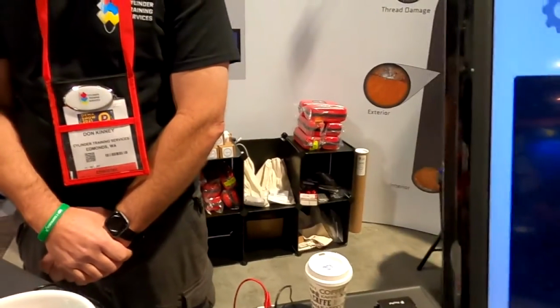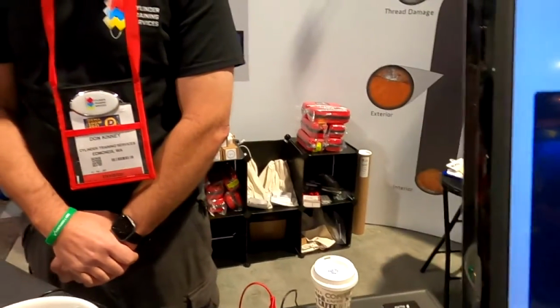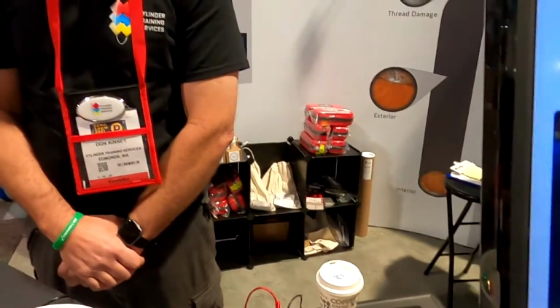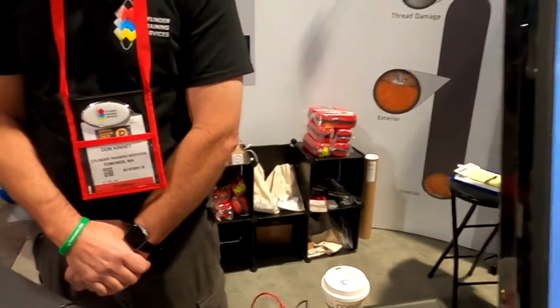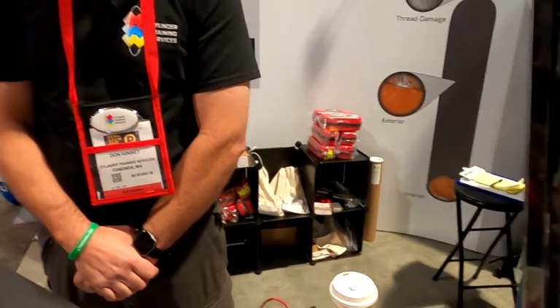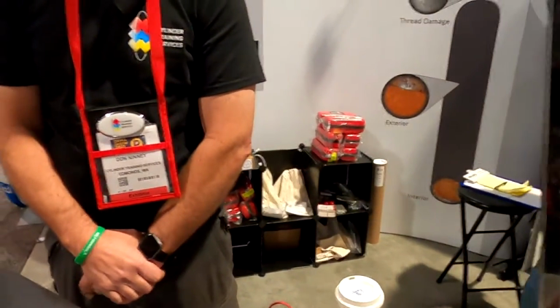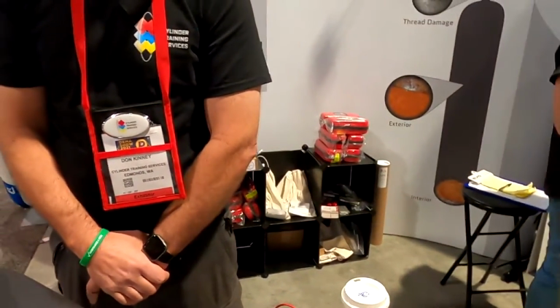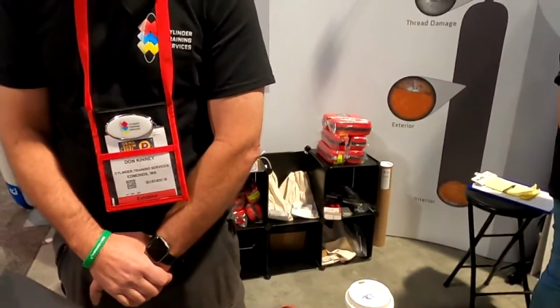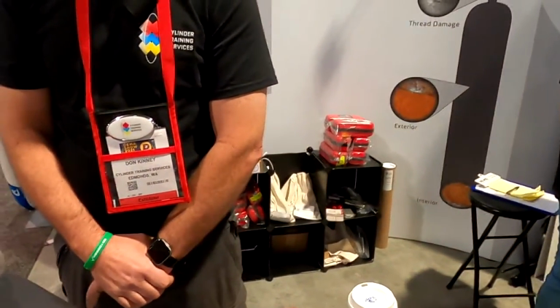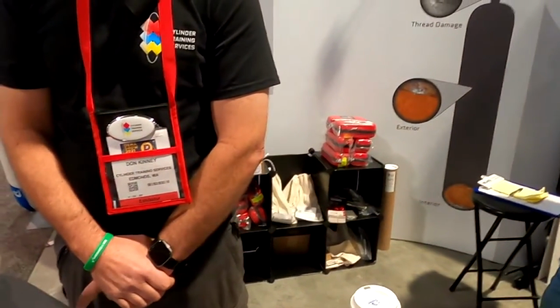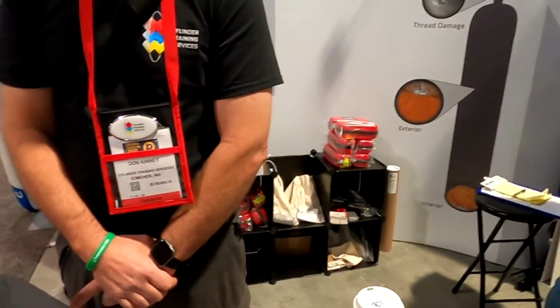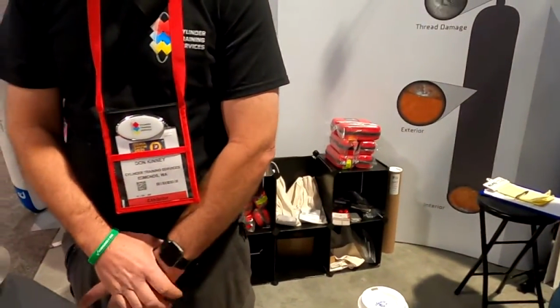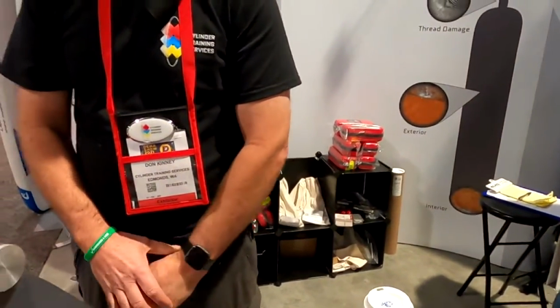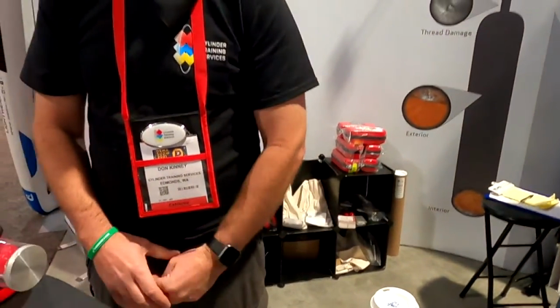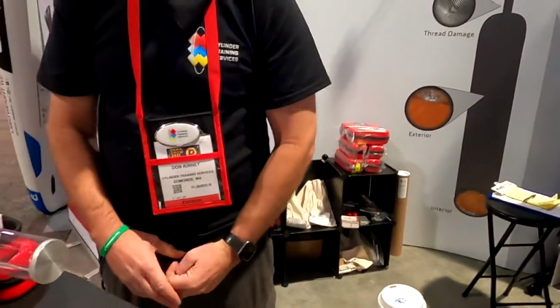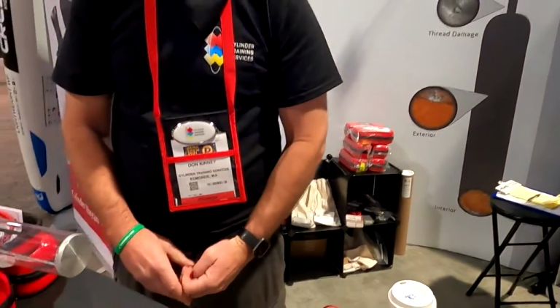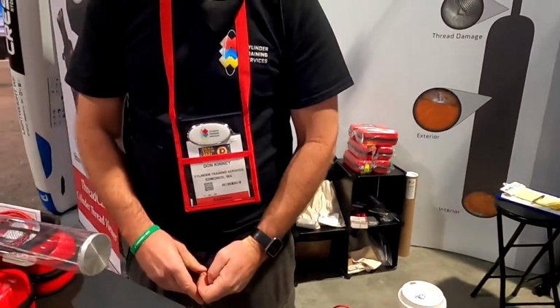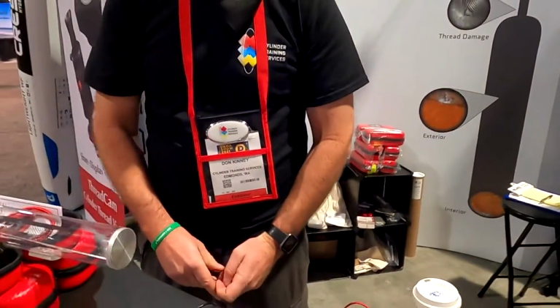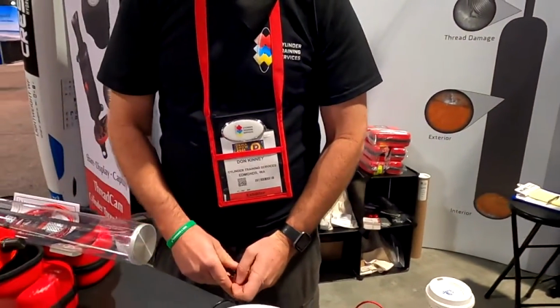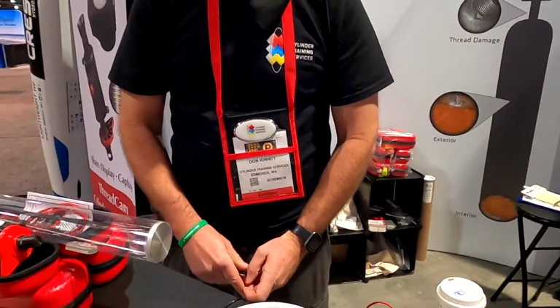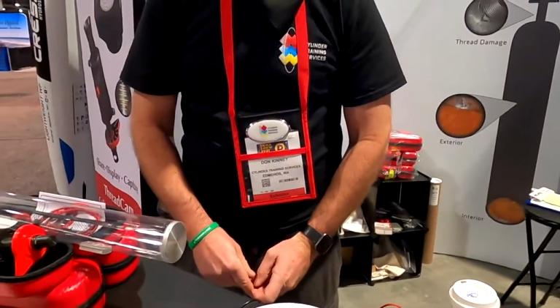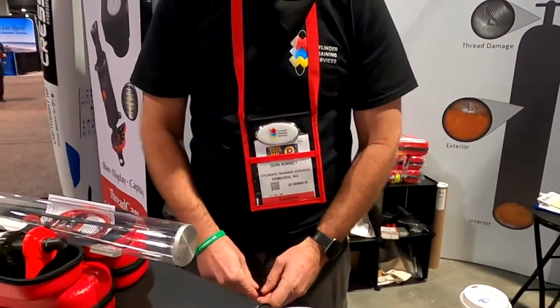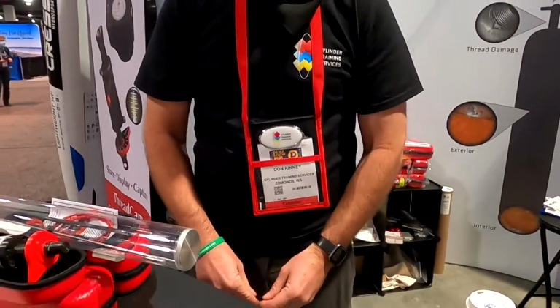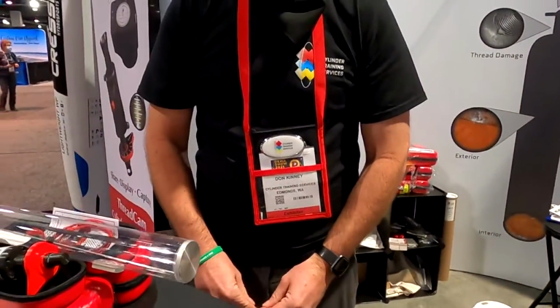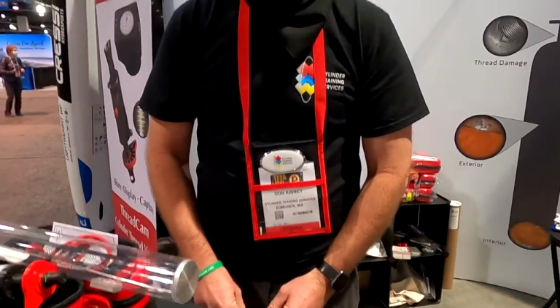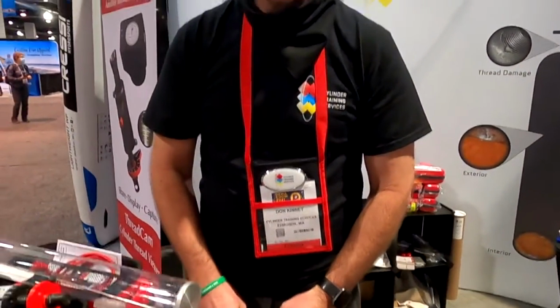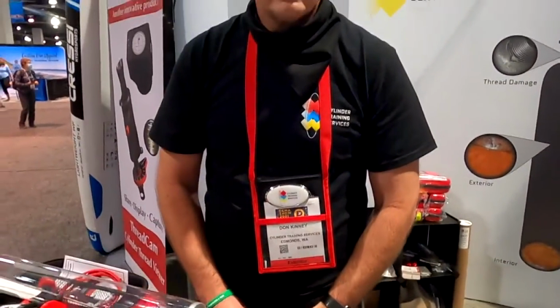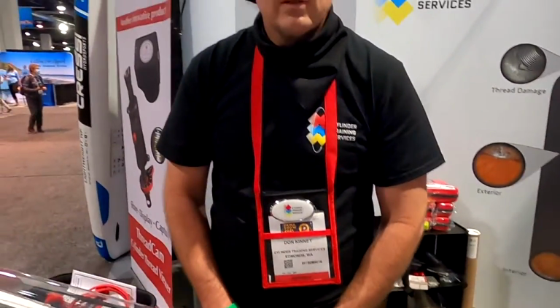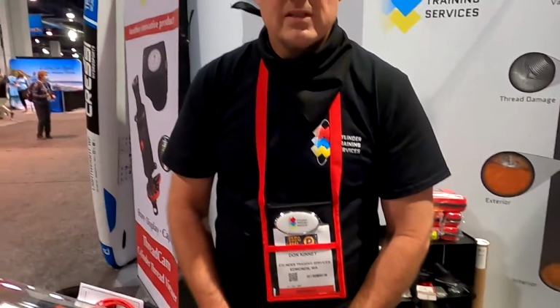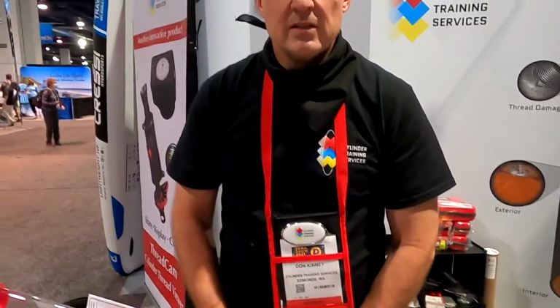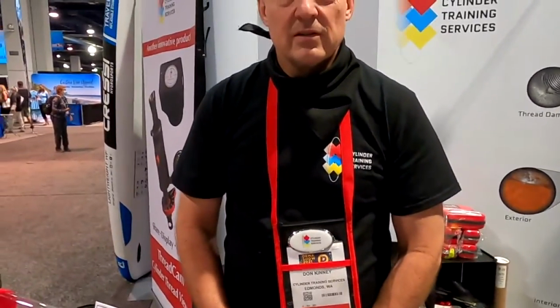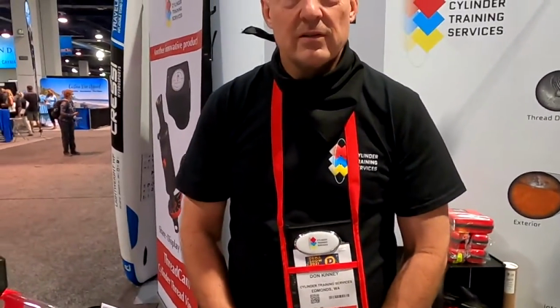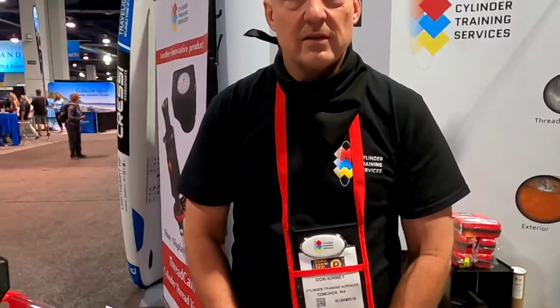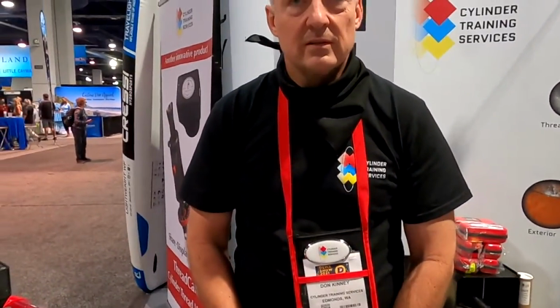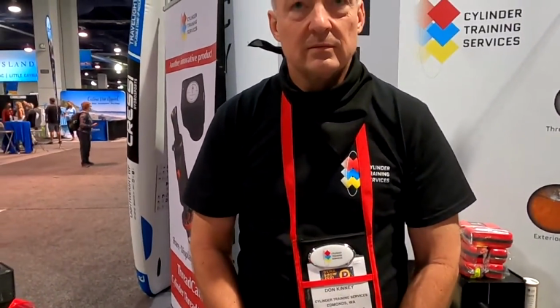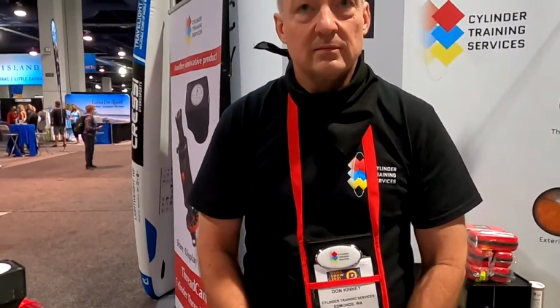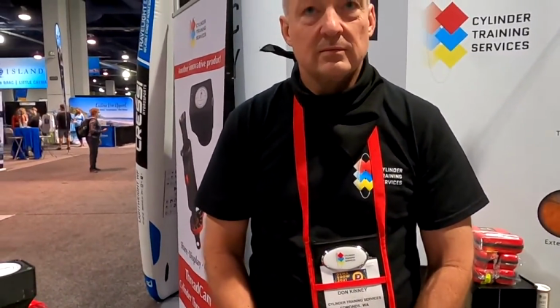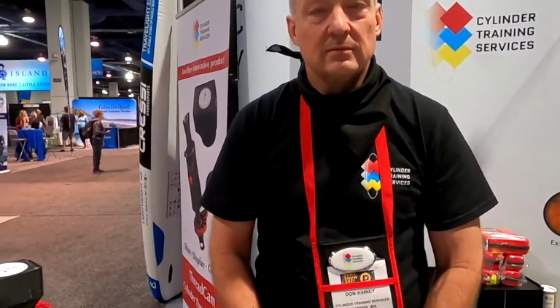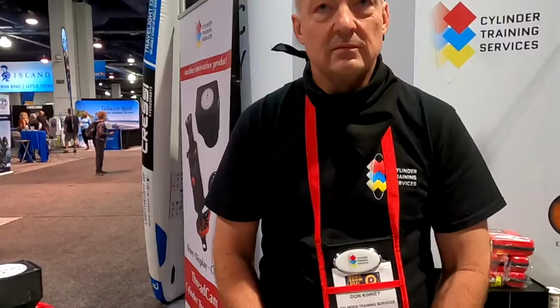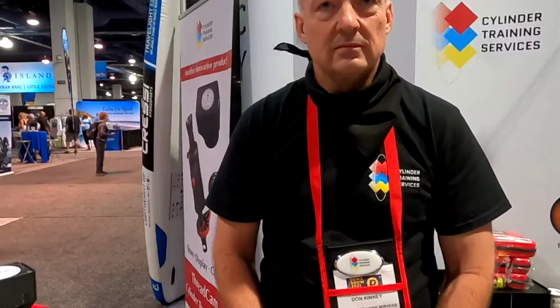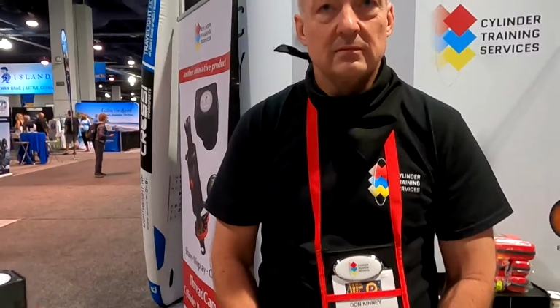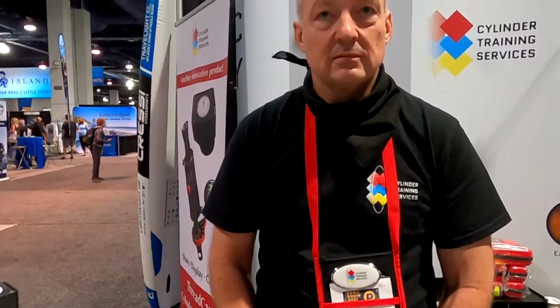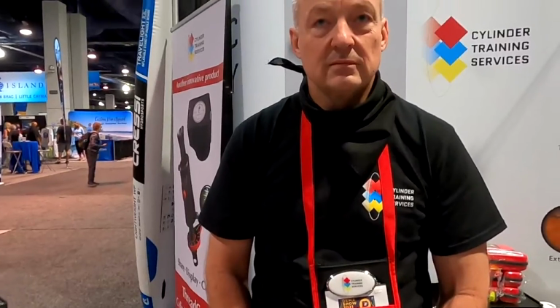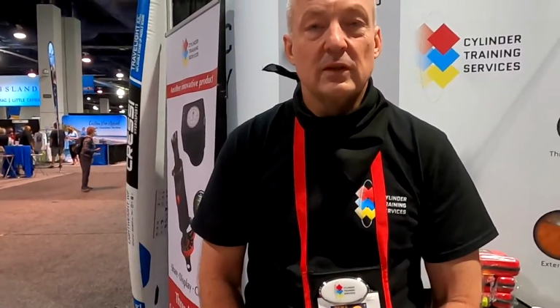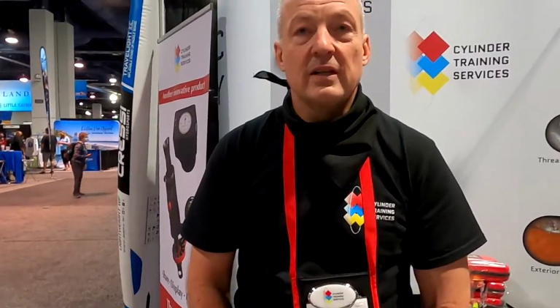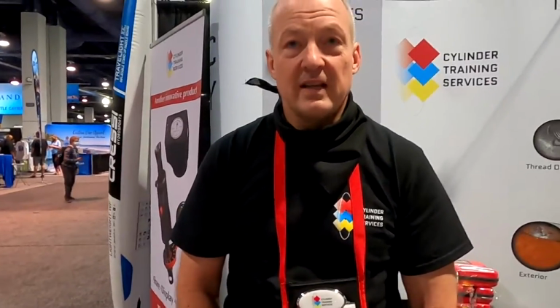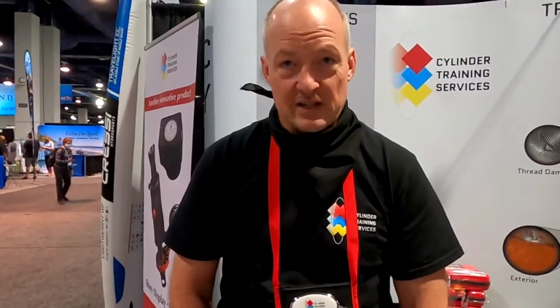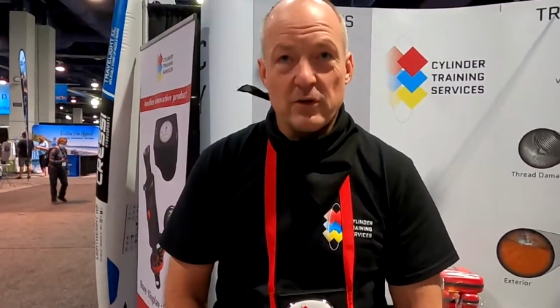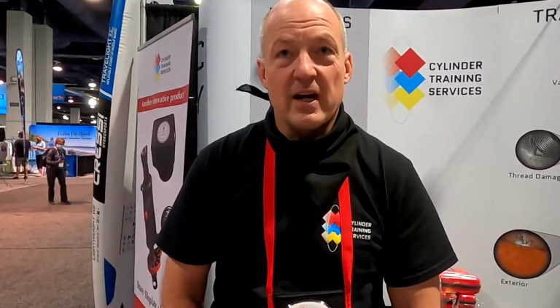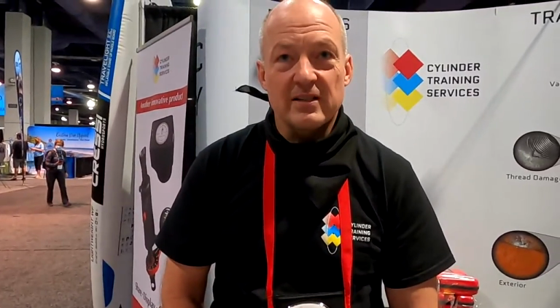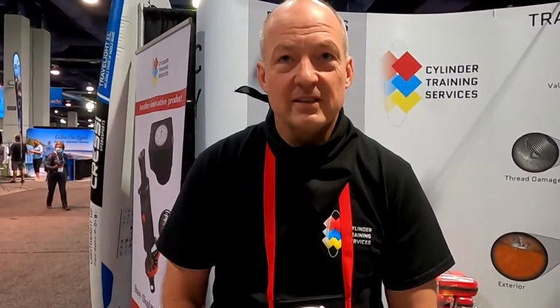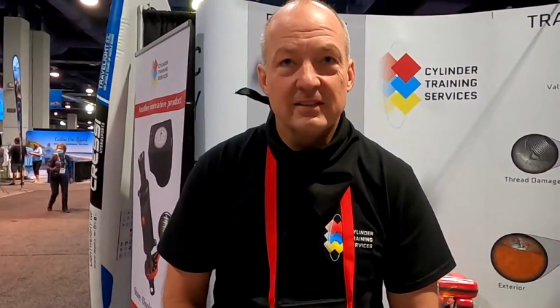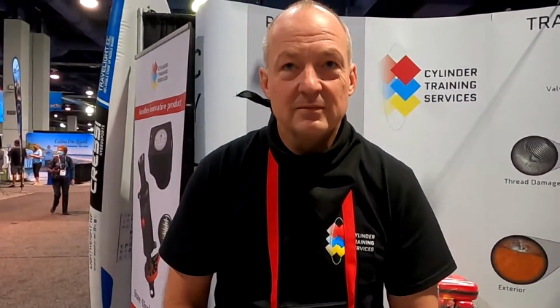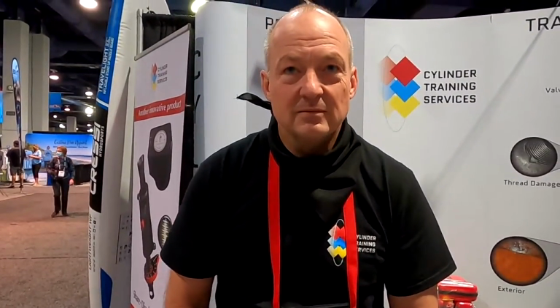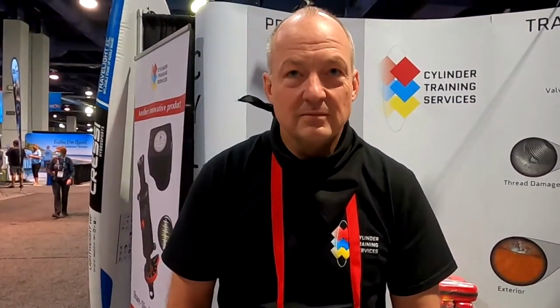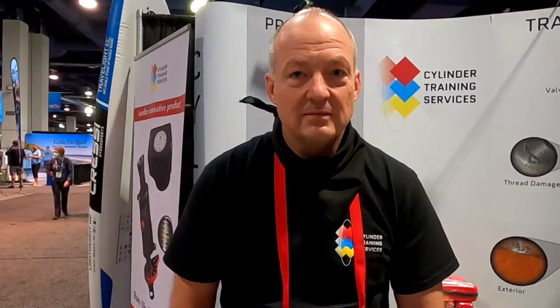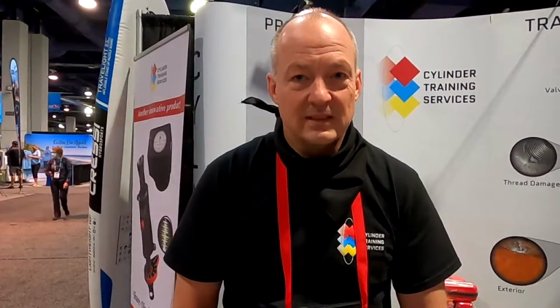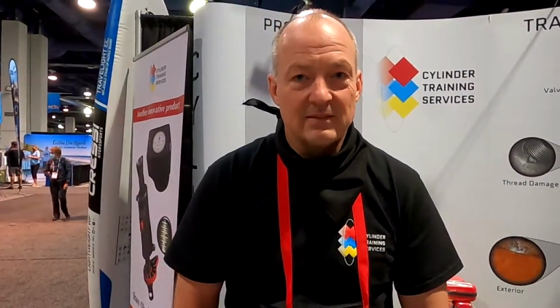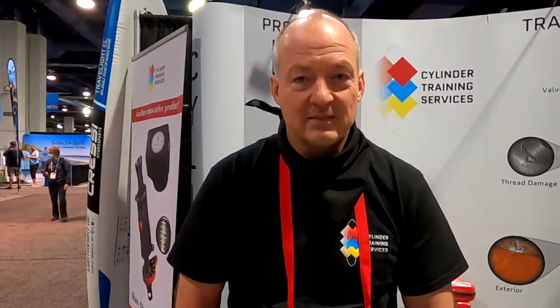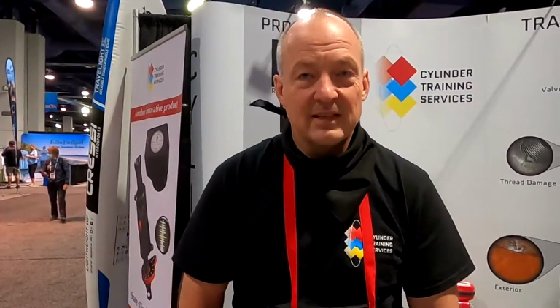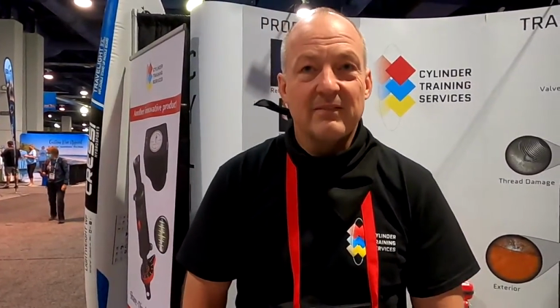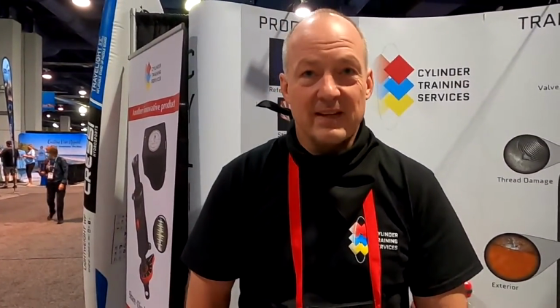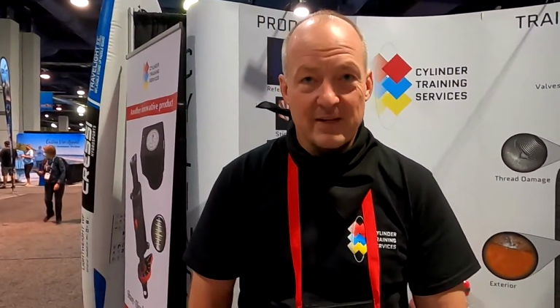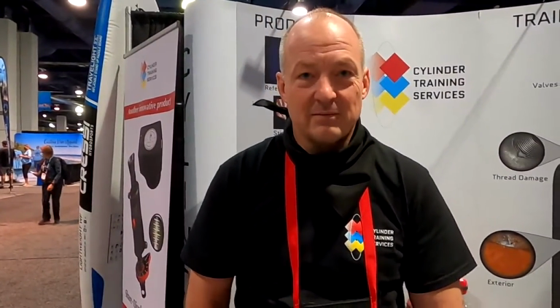So if they want more information about this product, they're going to go to CylinderTrainingServices.com. That's correct. Thank you very much.